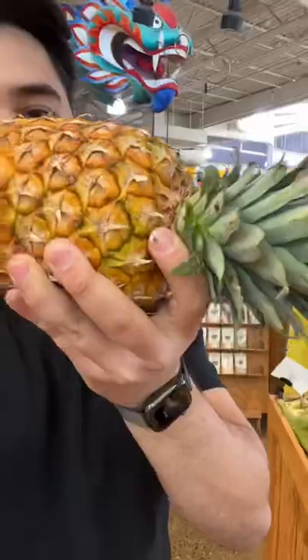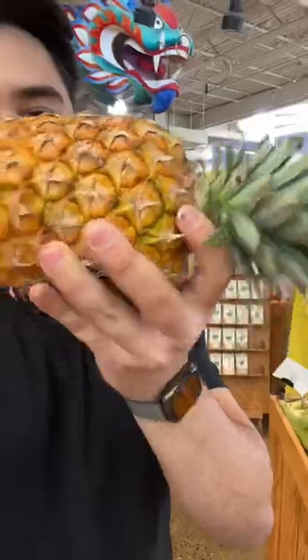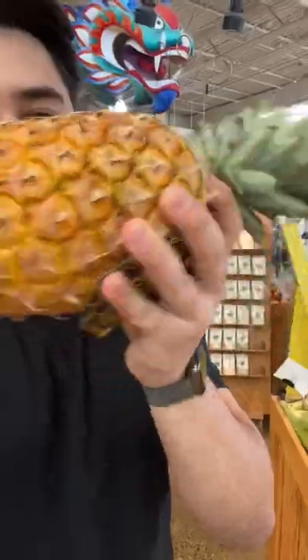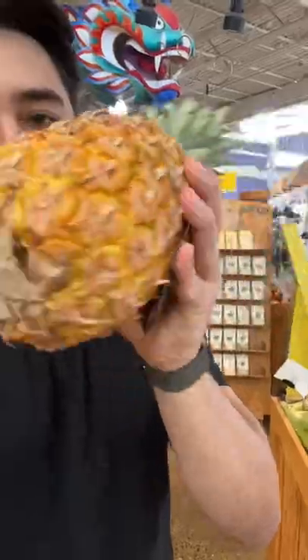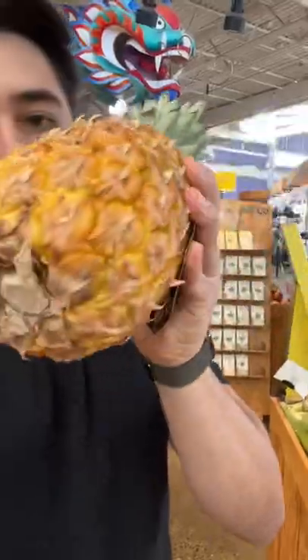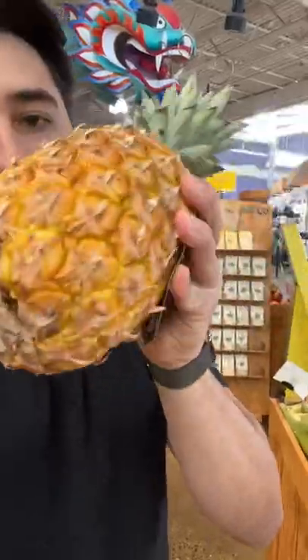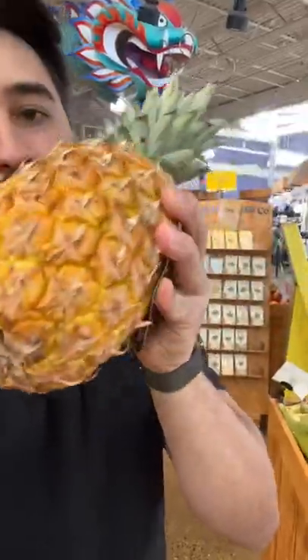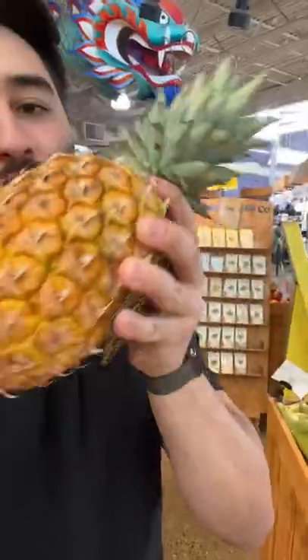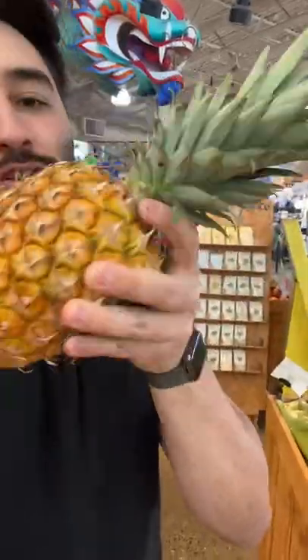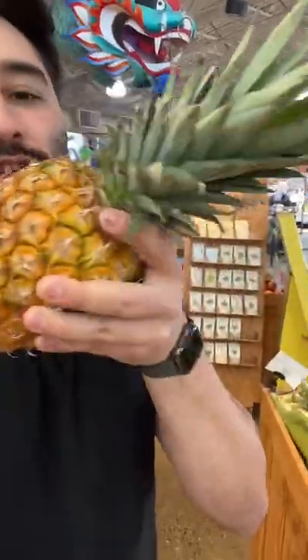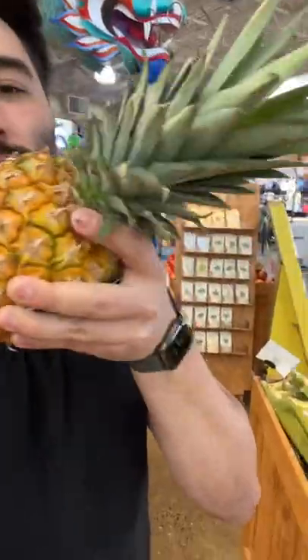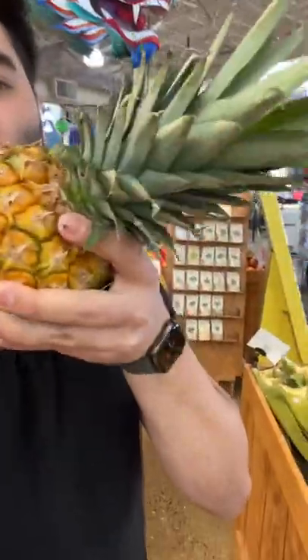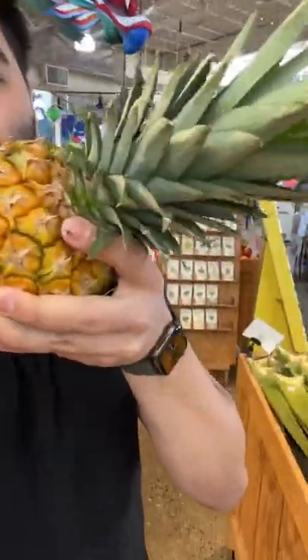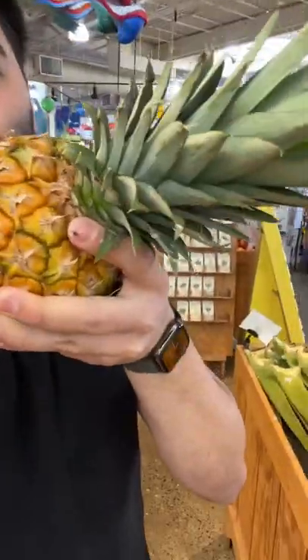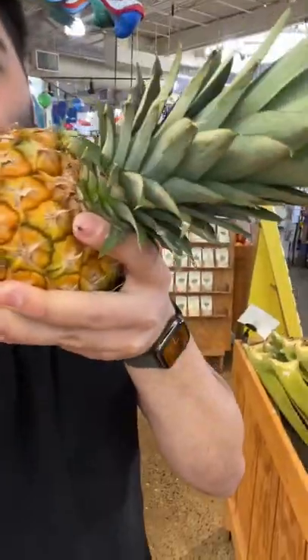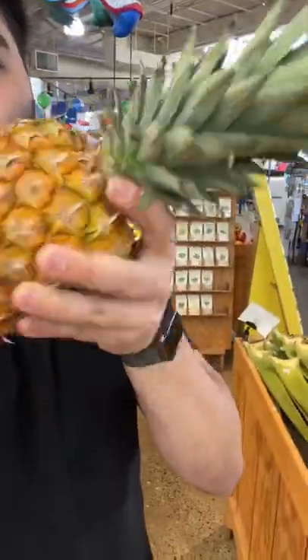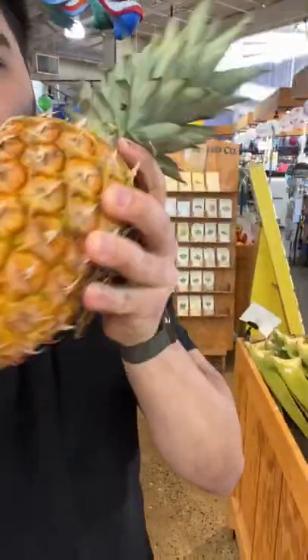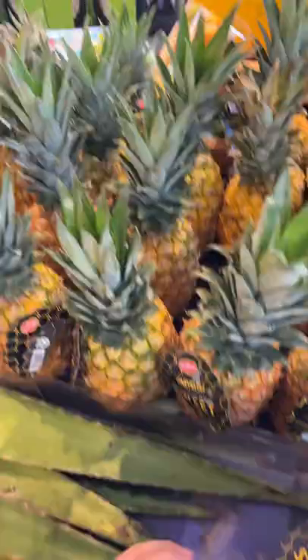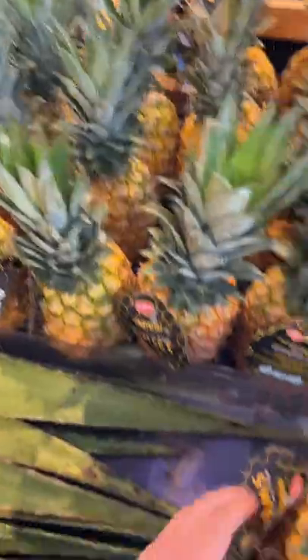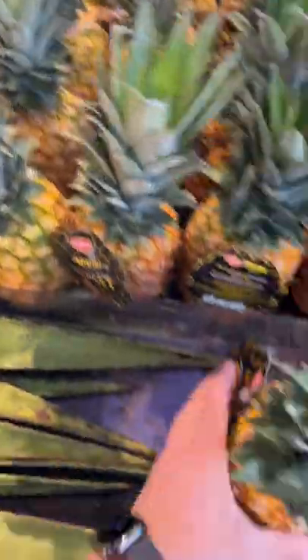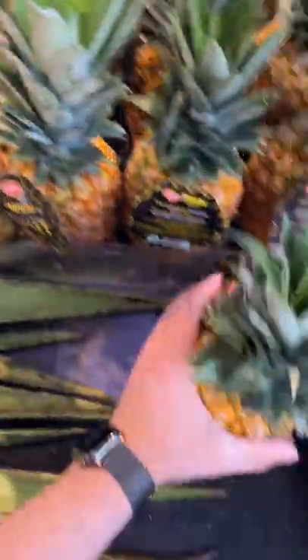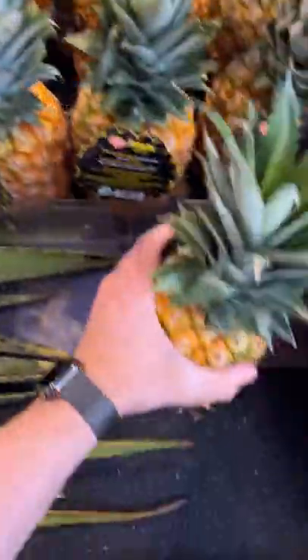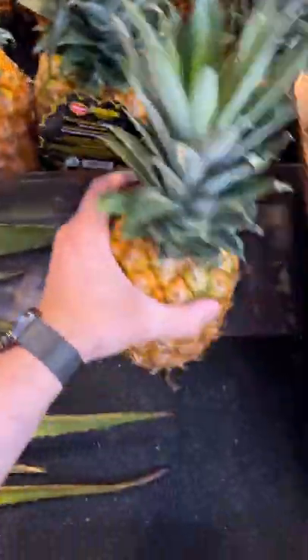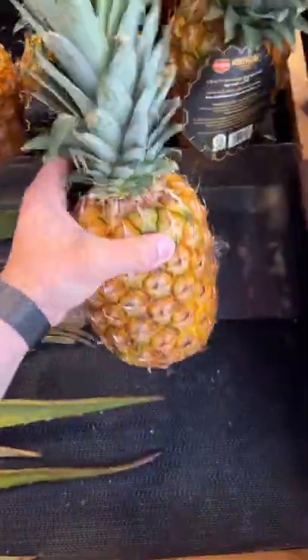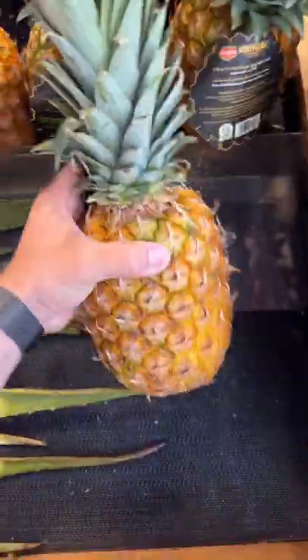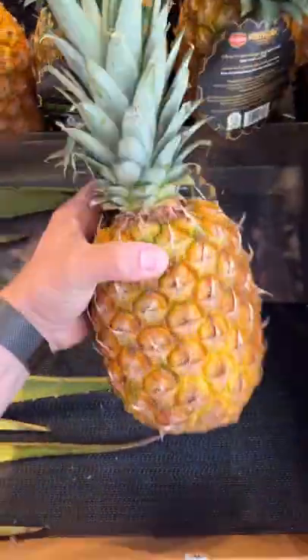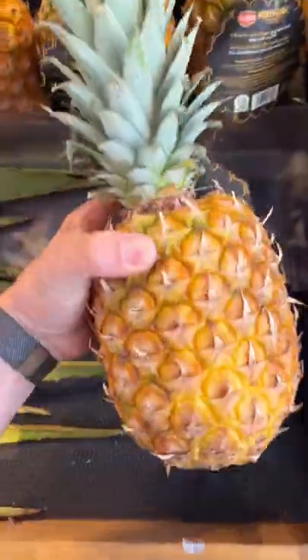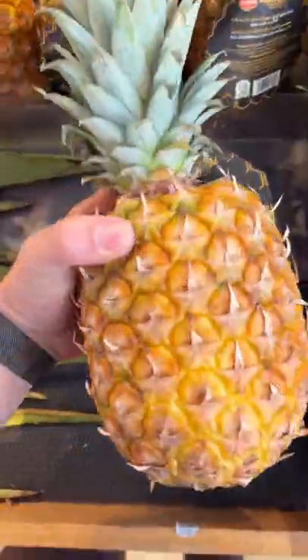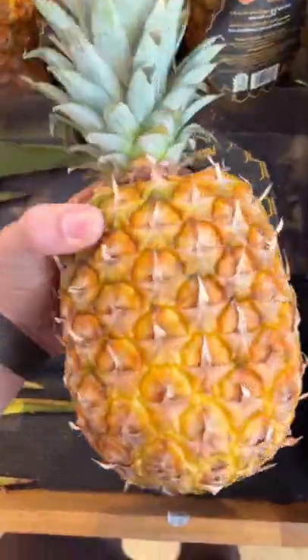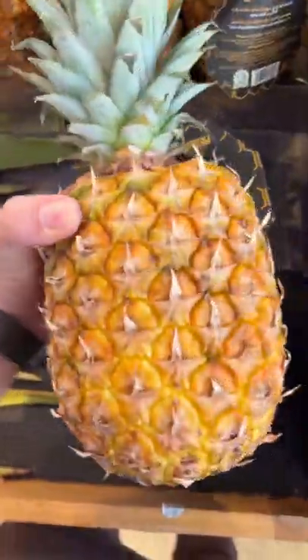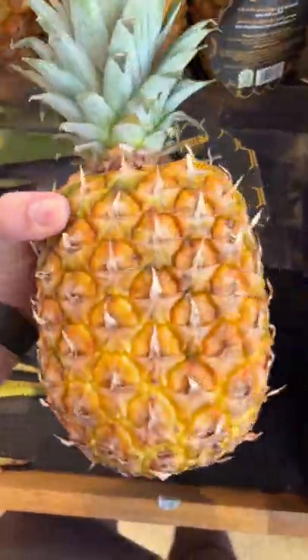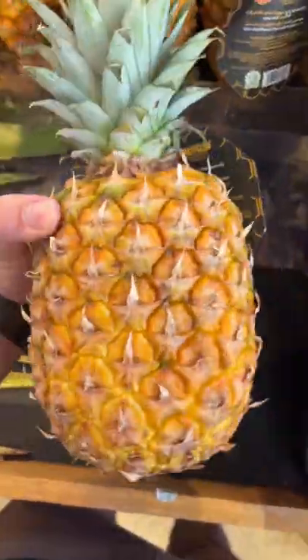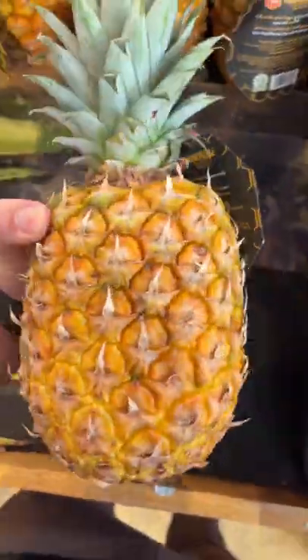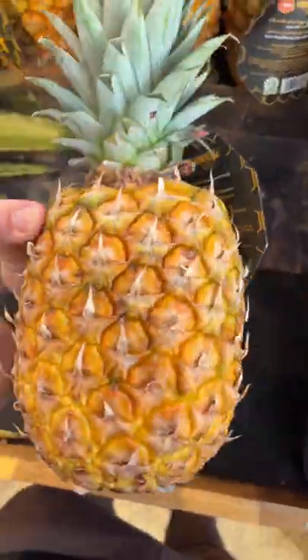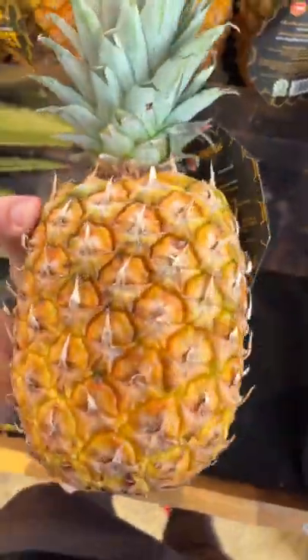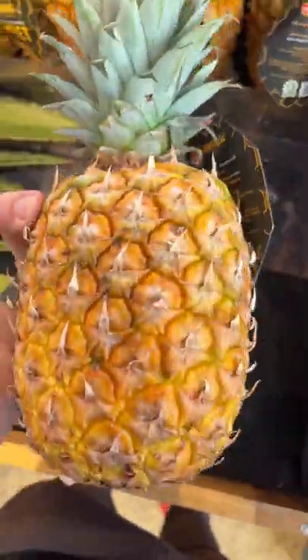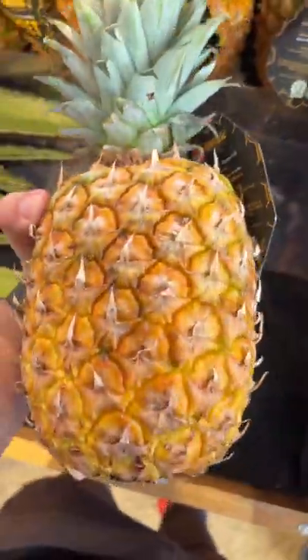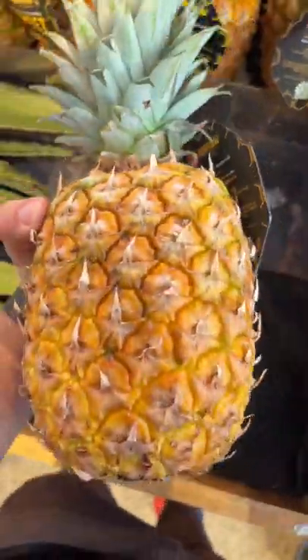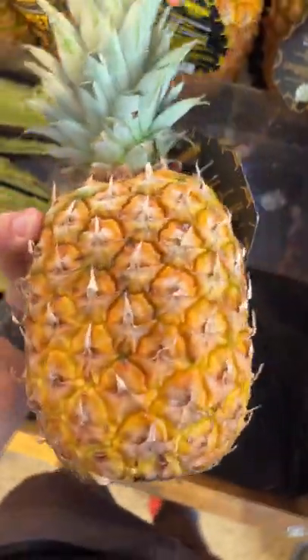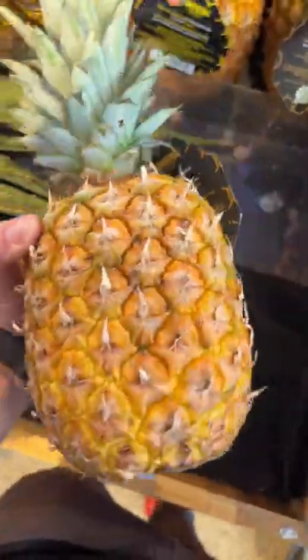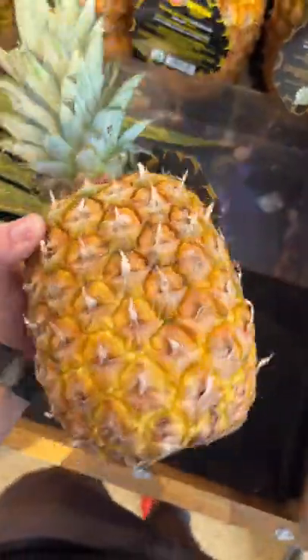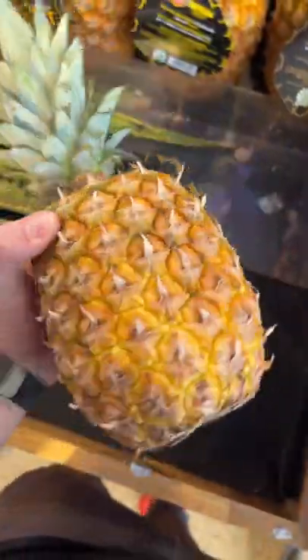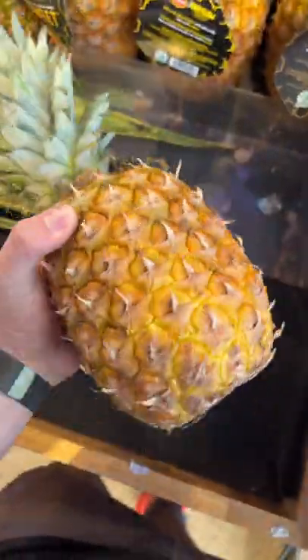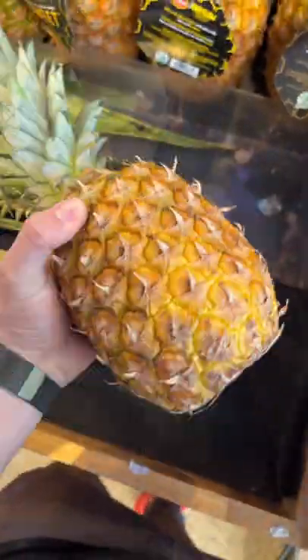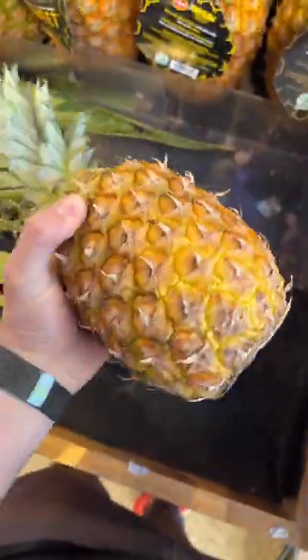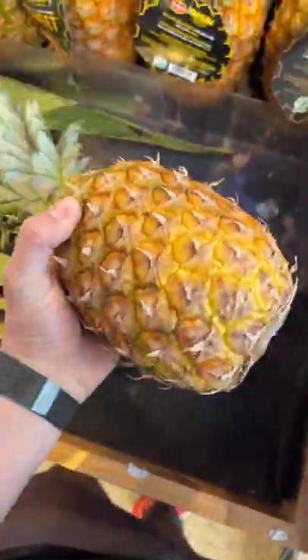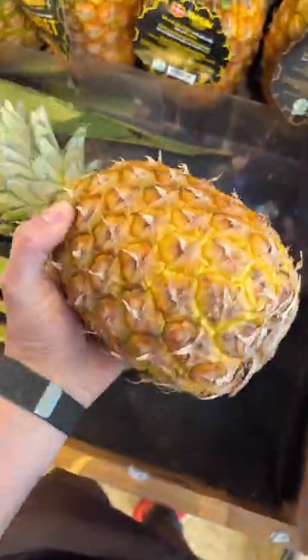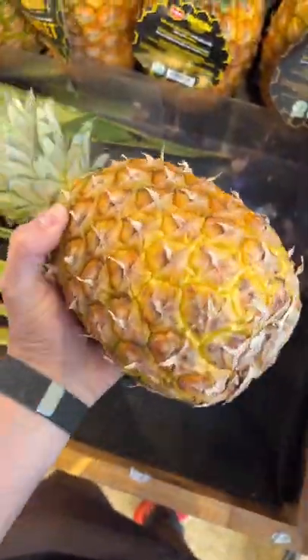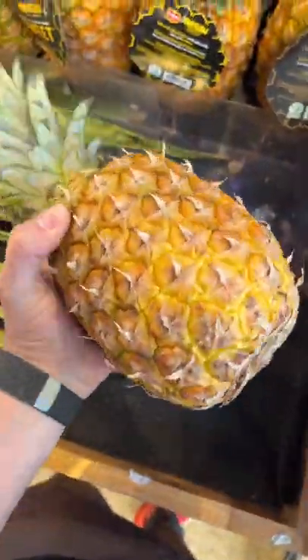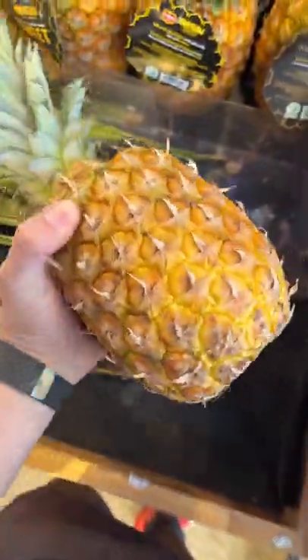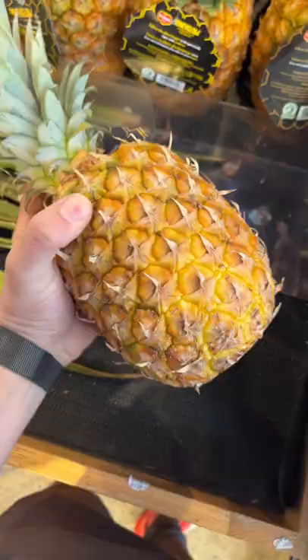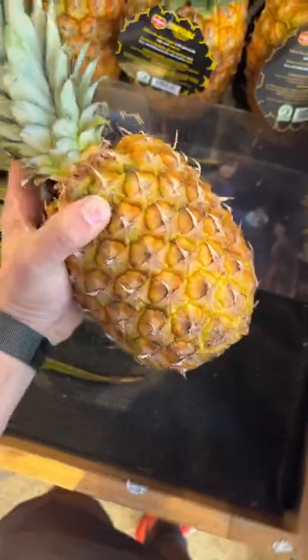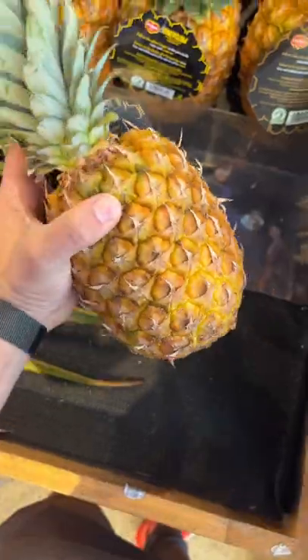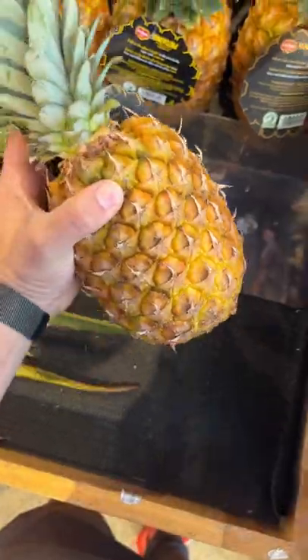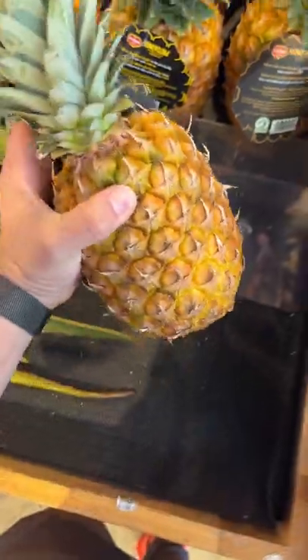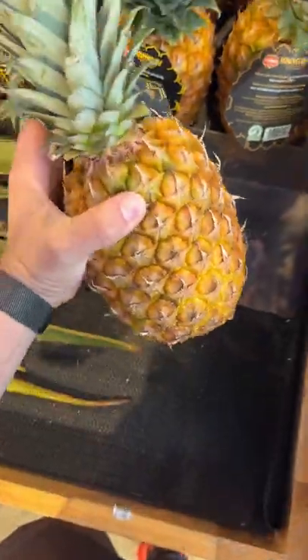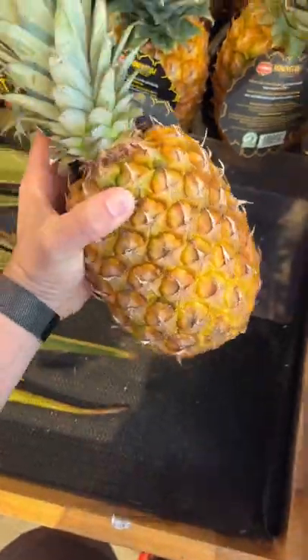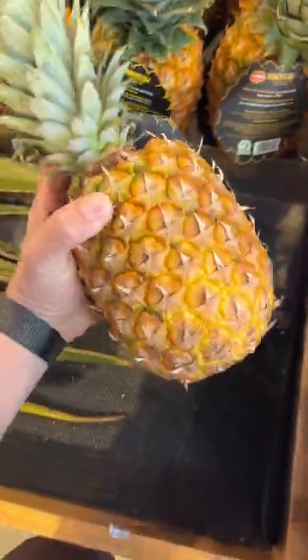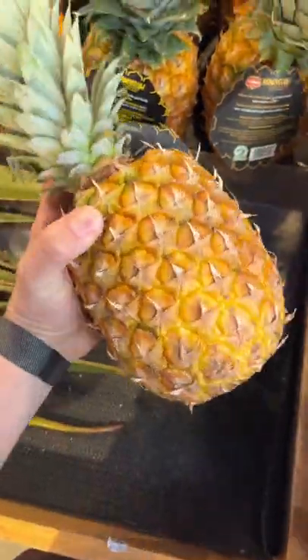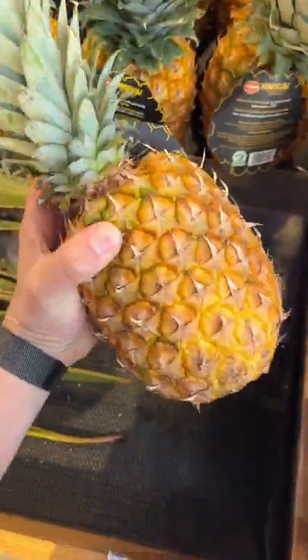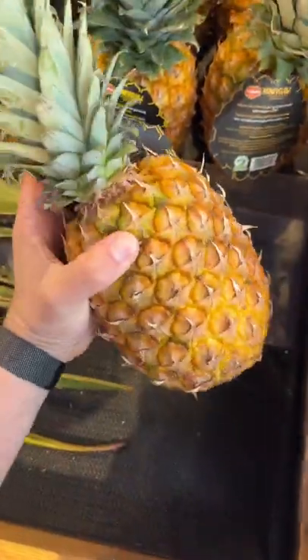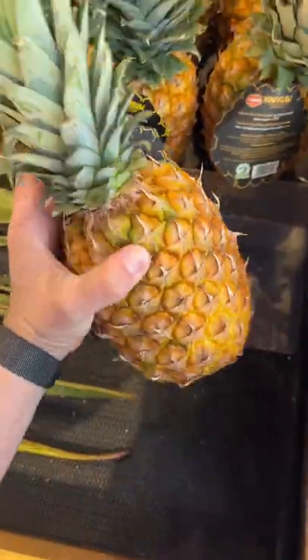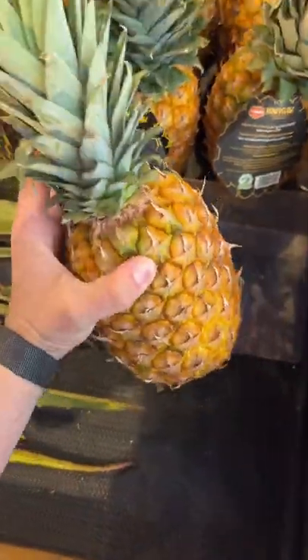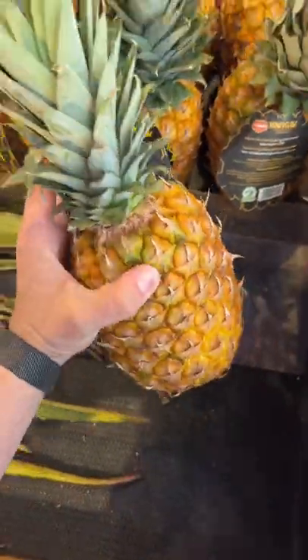Here's how I choose my pineapples. First thing I look for is the color. If it's nice and yellow like this, I pretty much will just pick it.